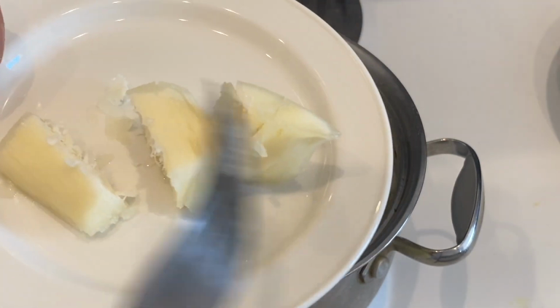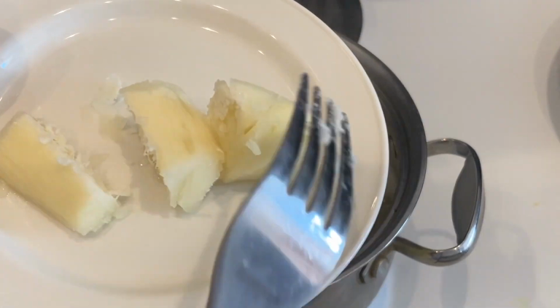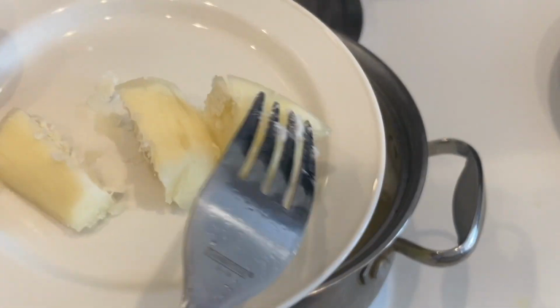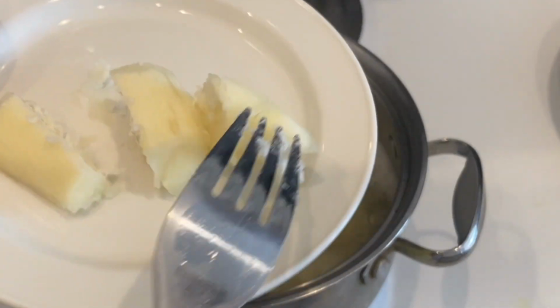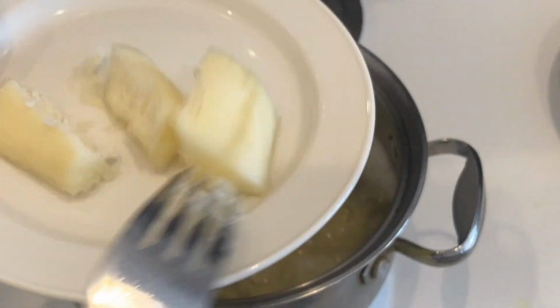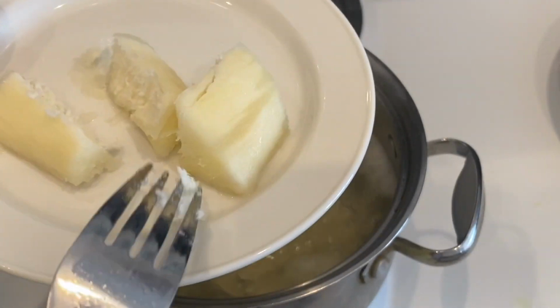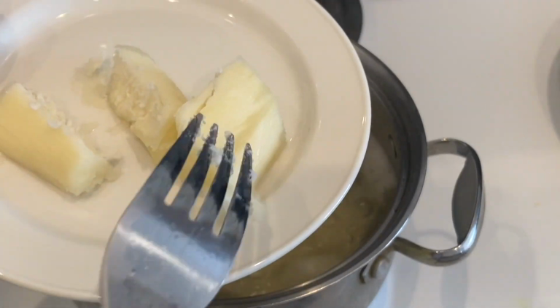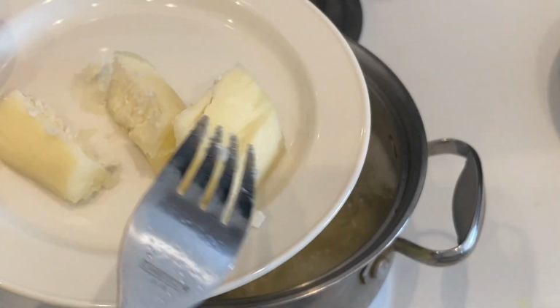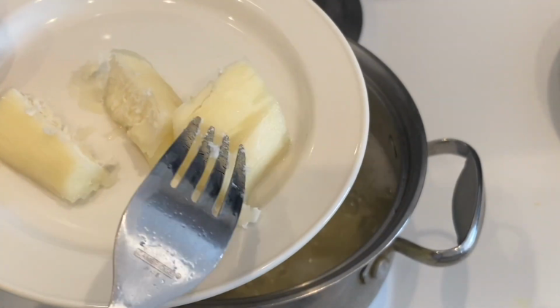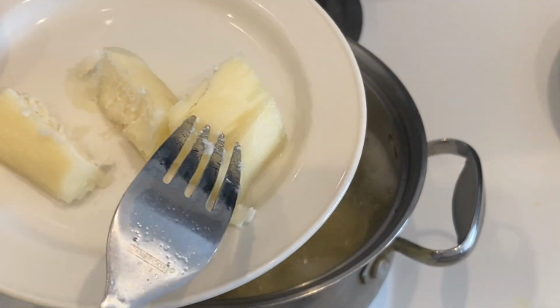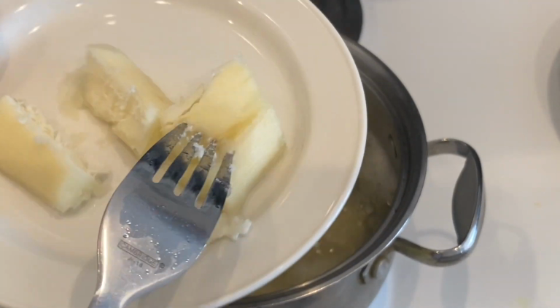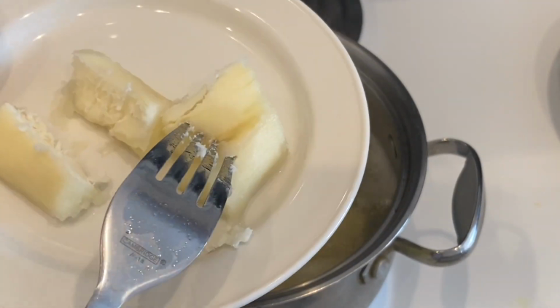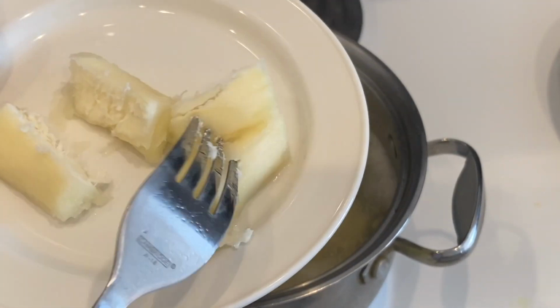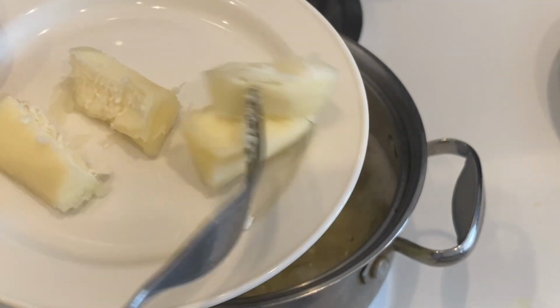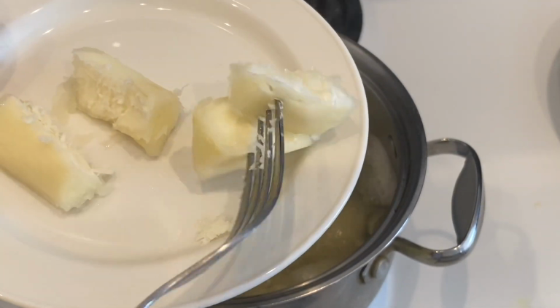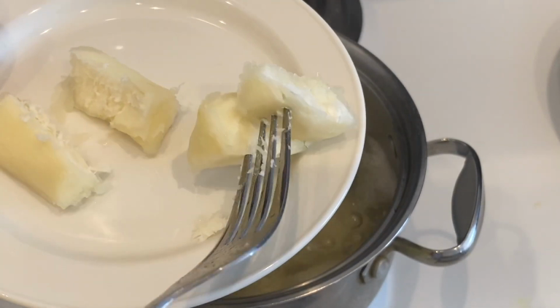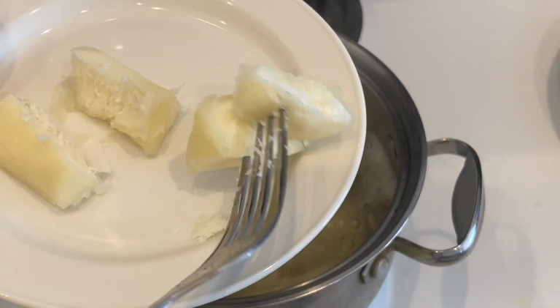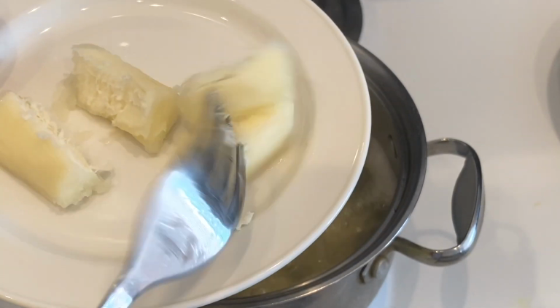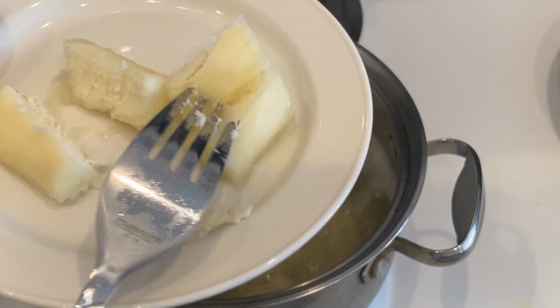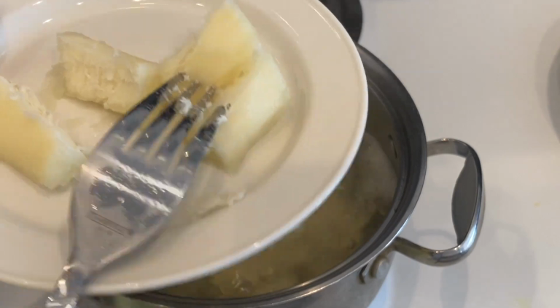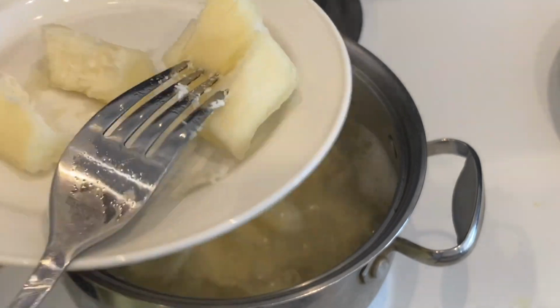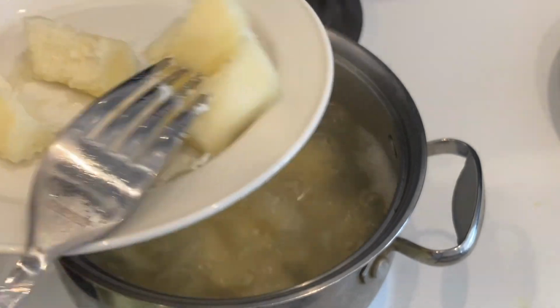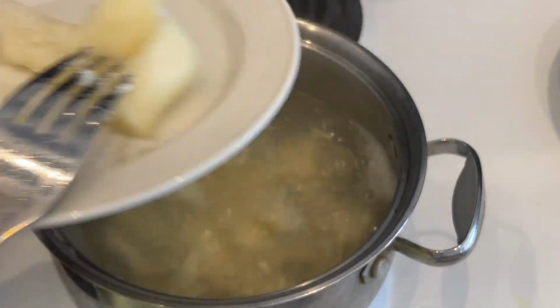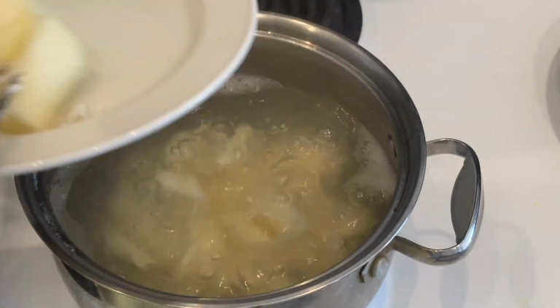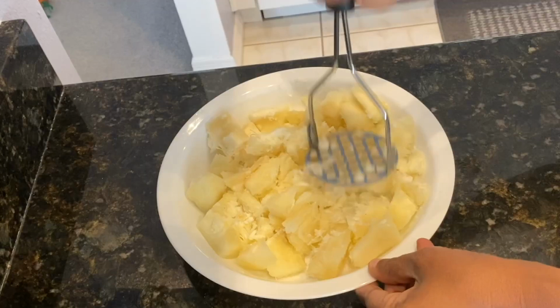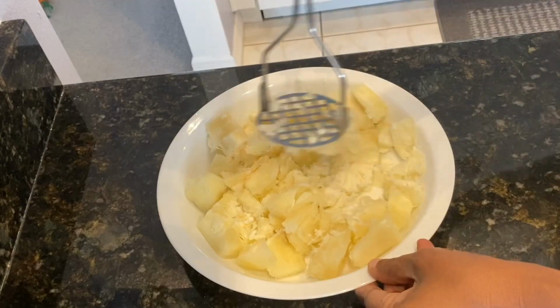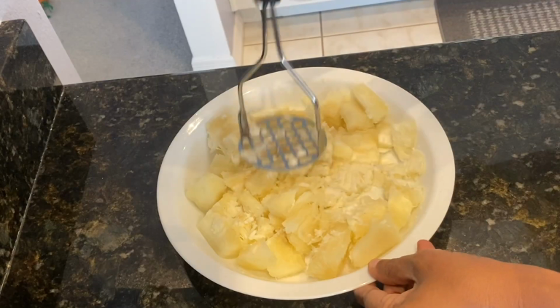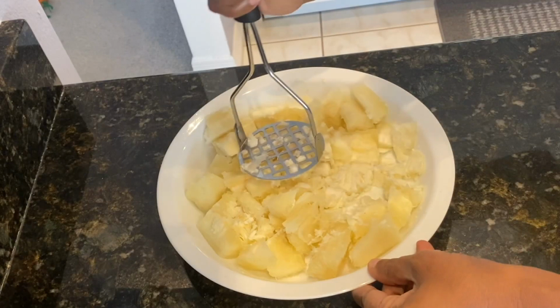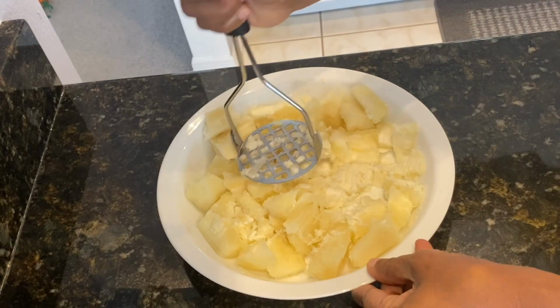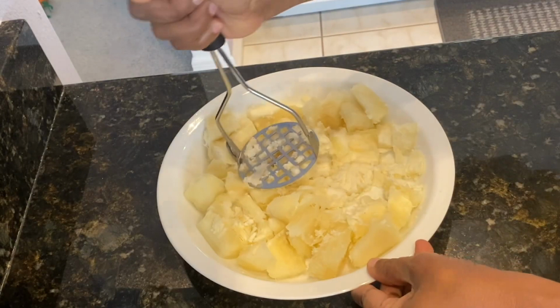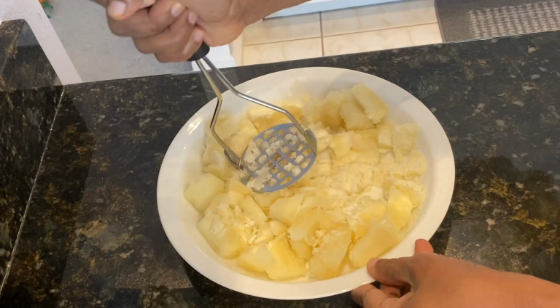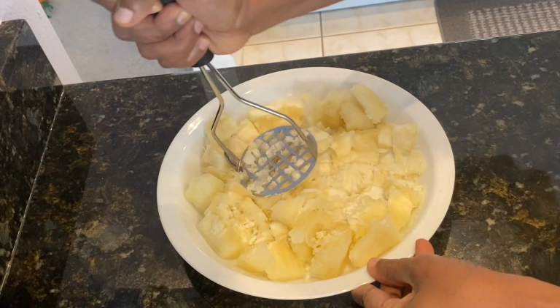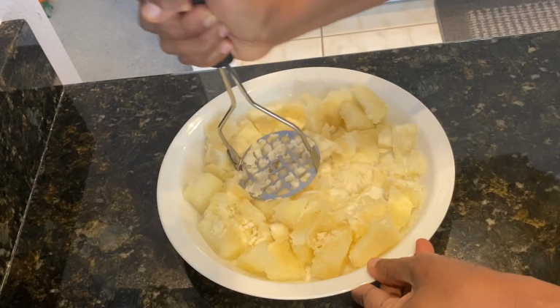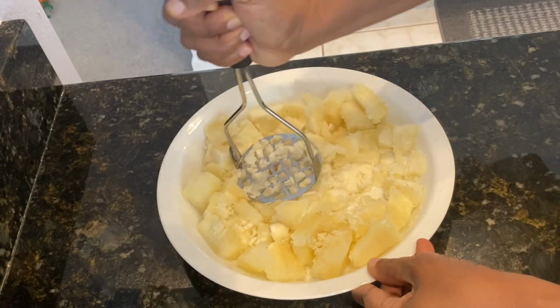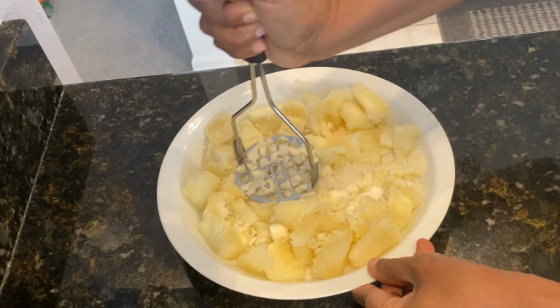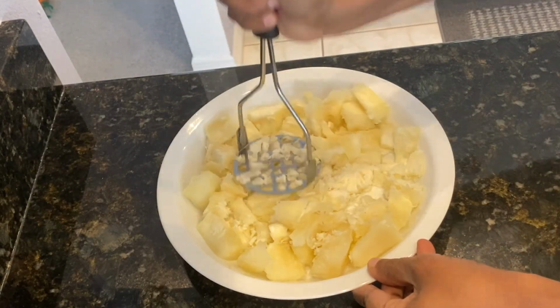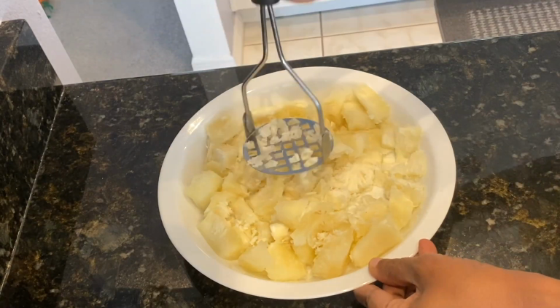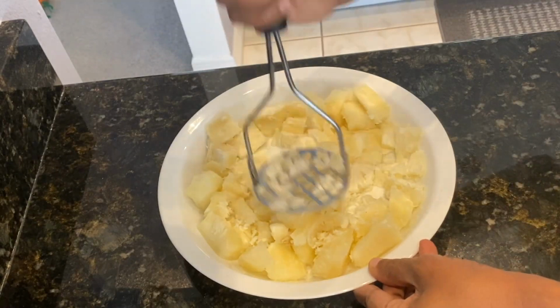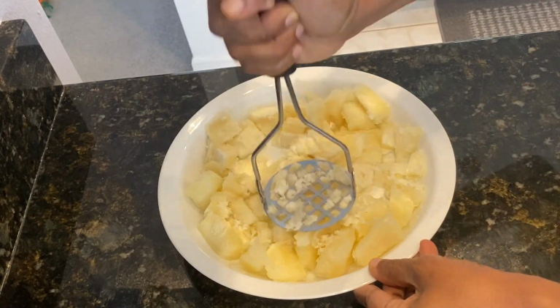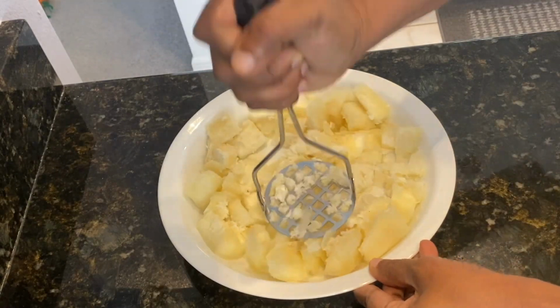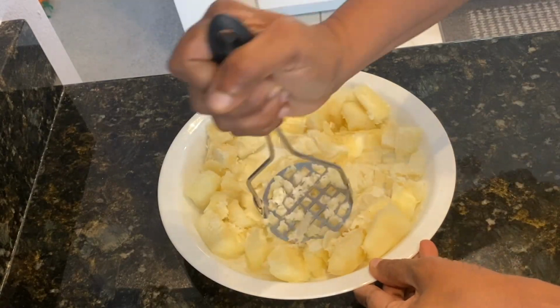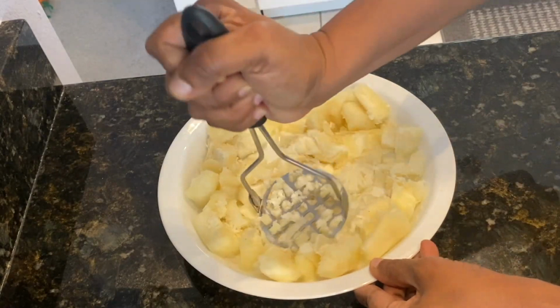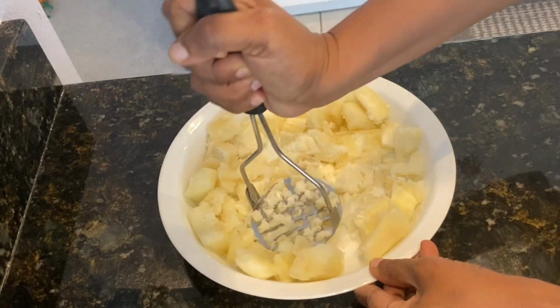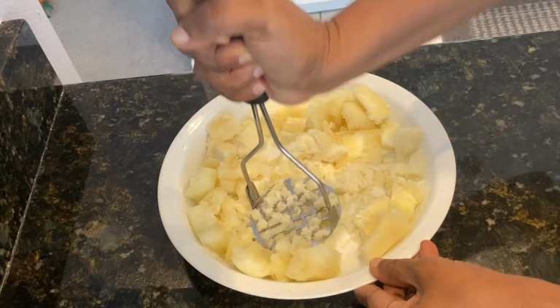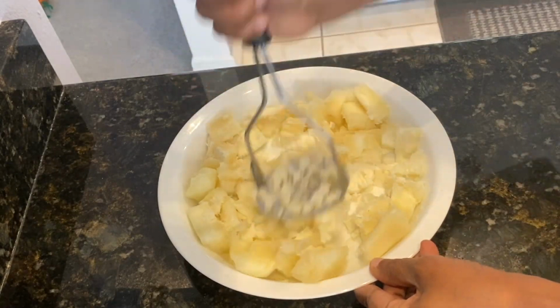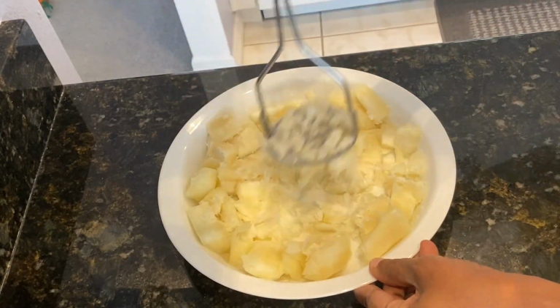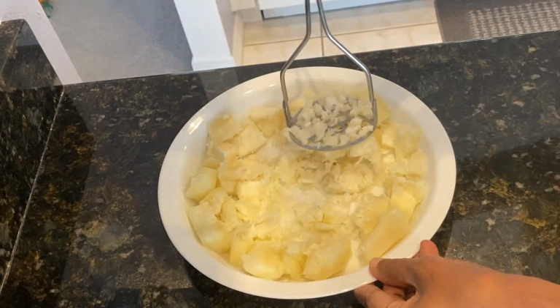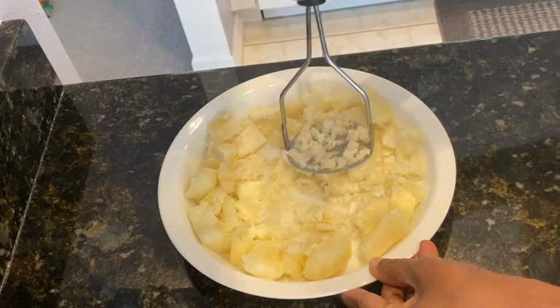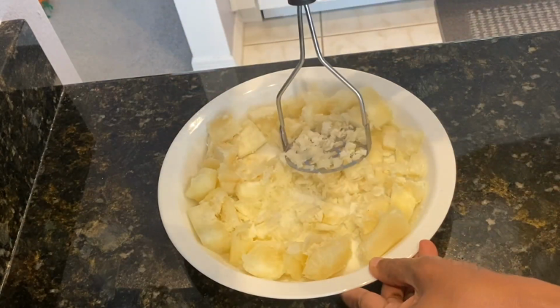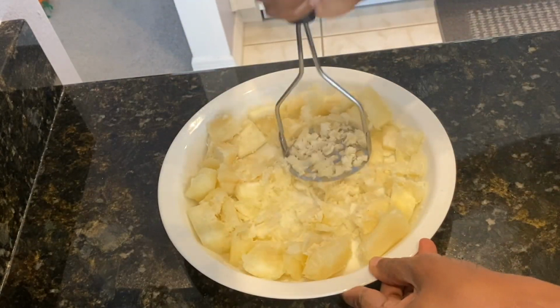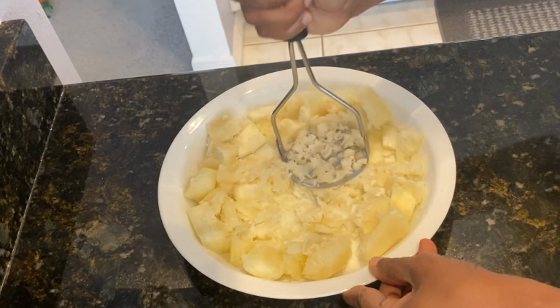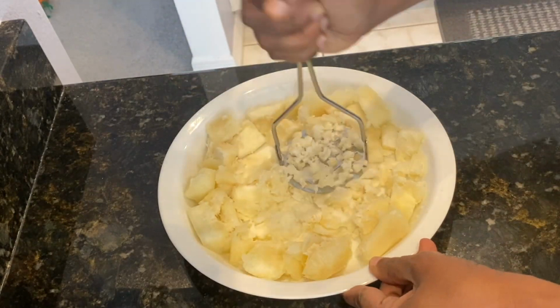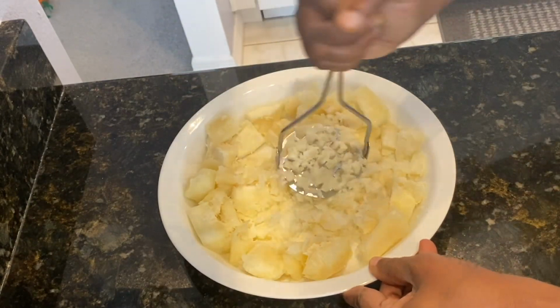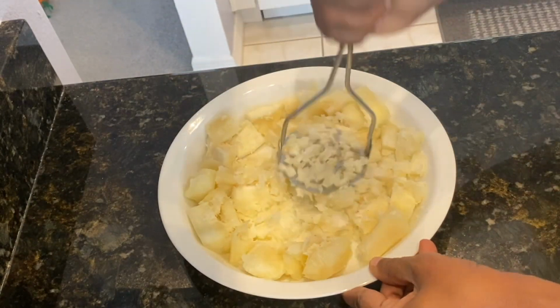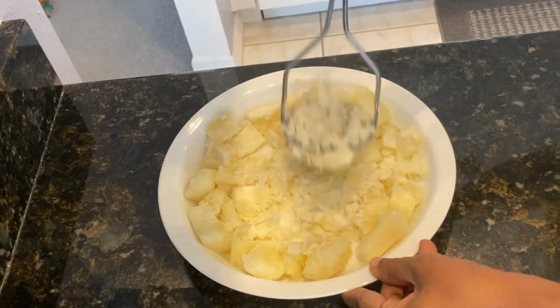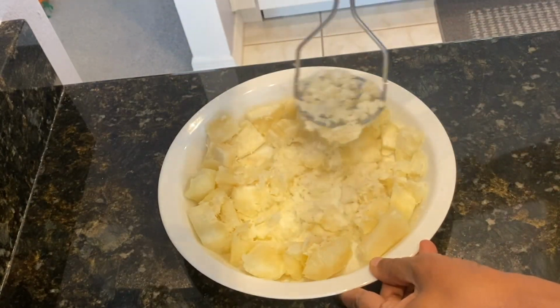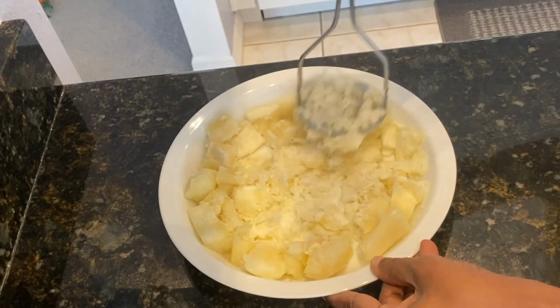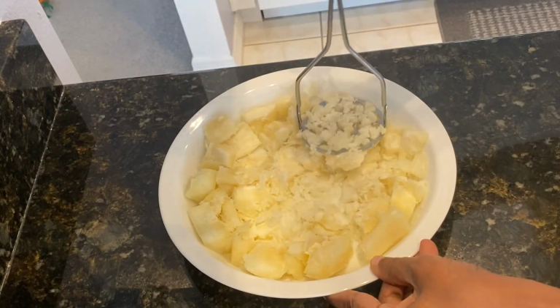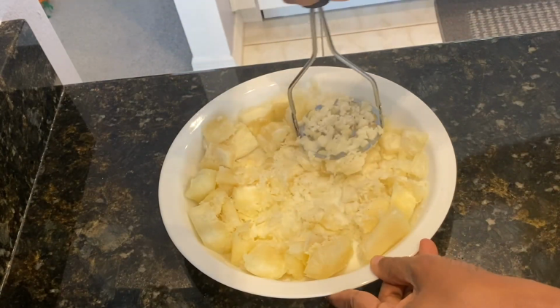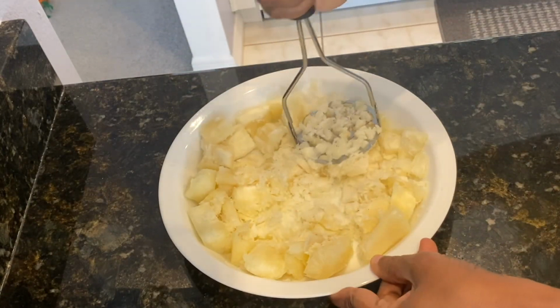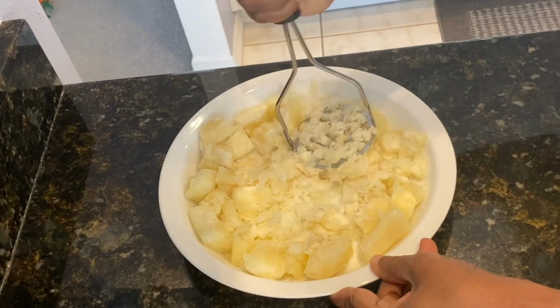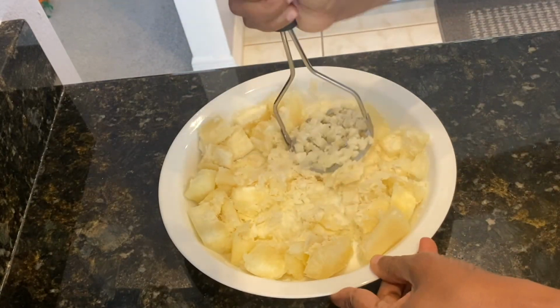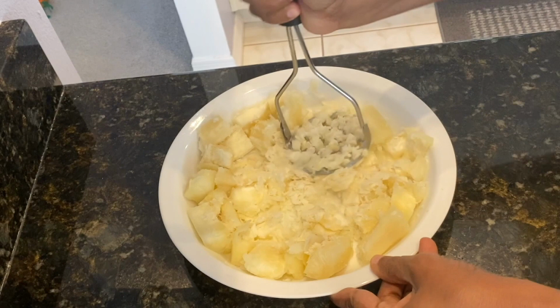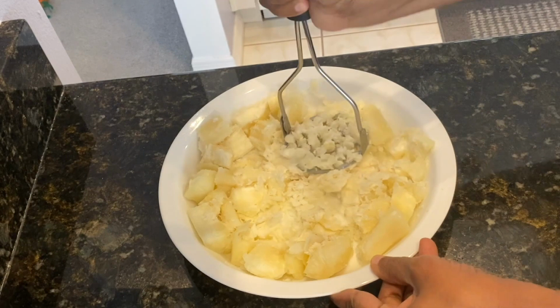This looks good now, so we're going to go ahead and take this down. Using a potato masher, I'm just going to mash these and set it aside.